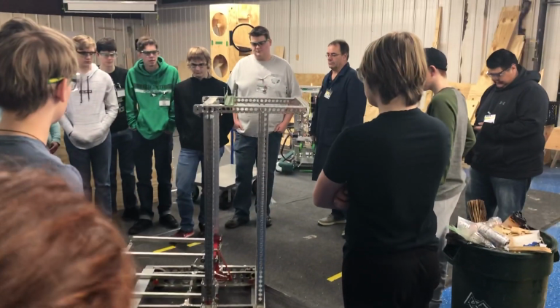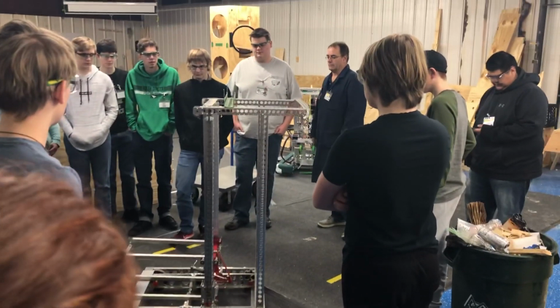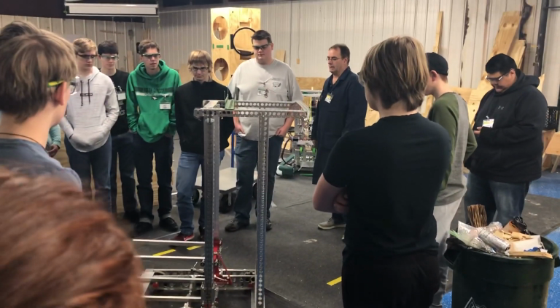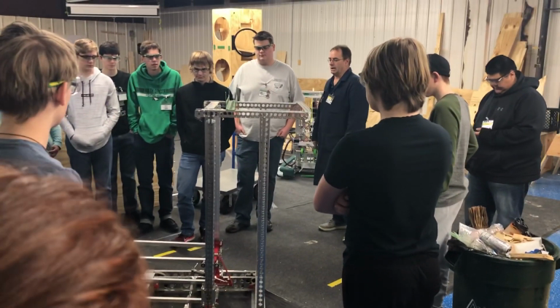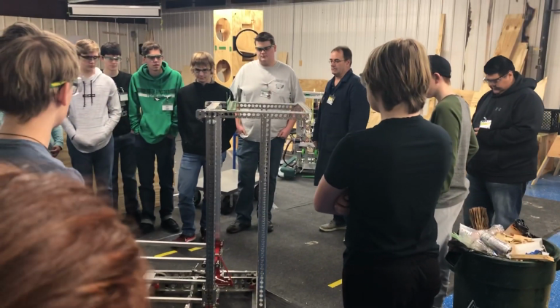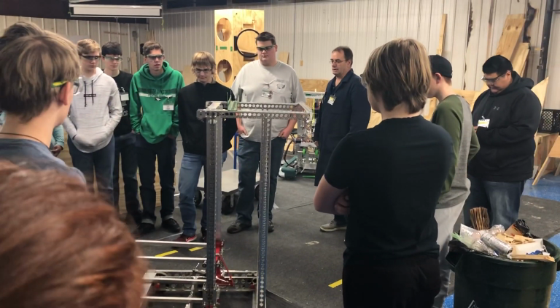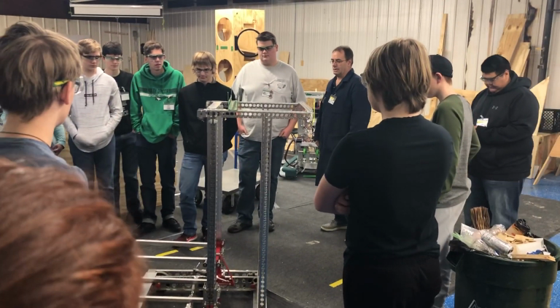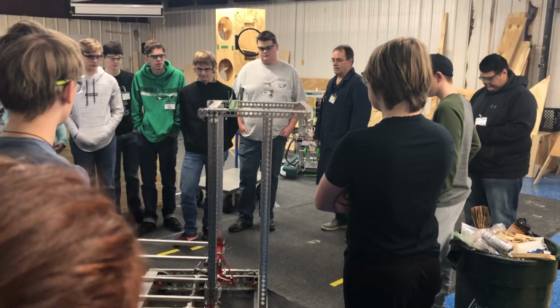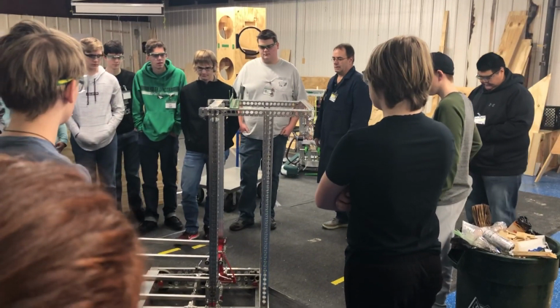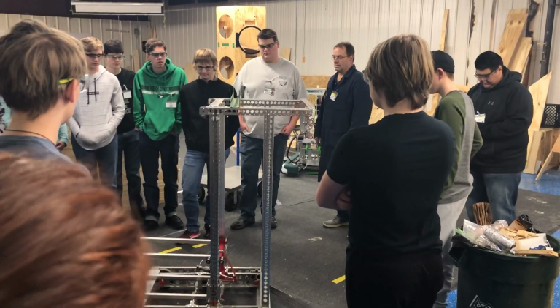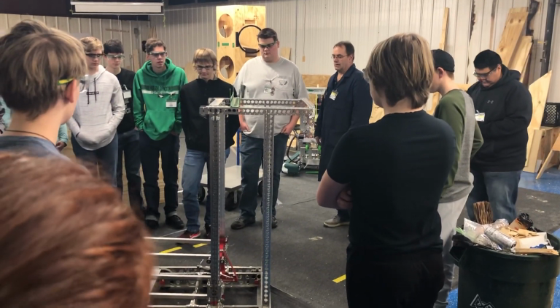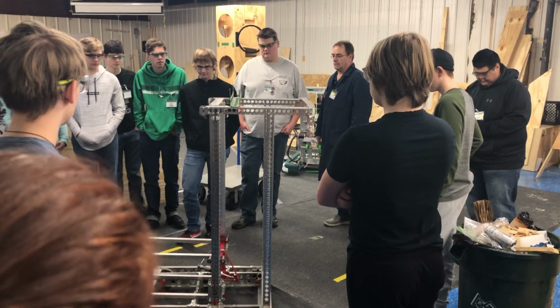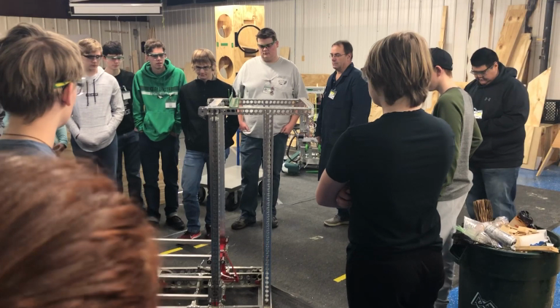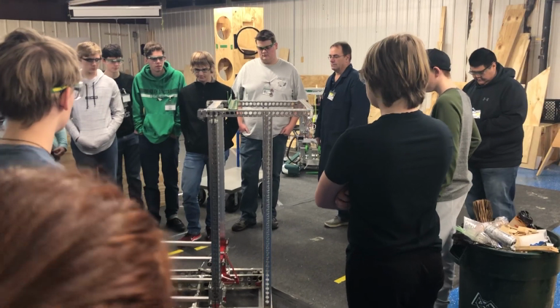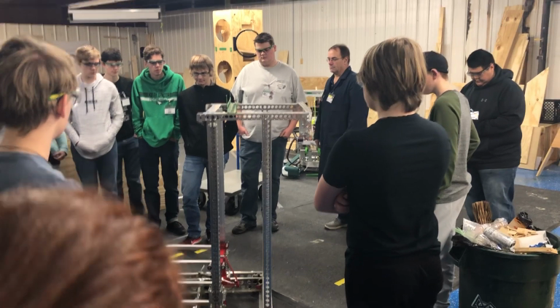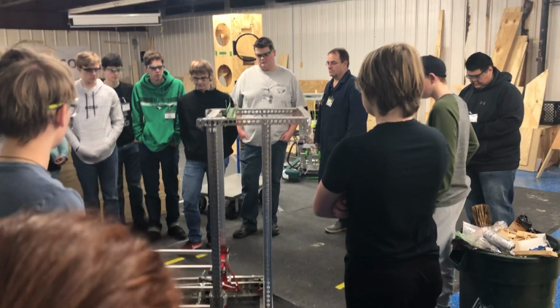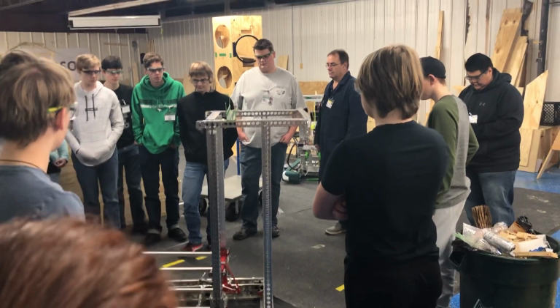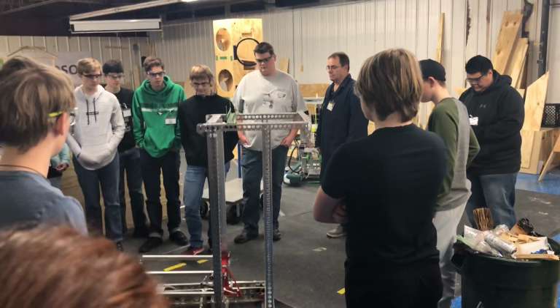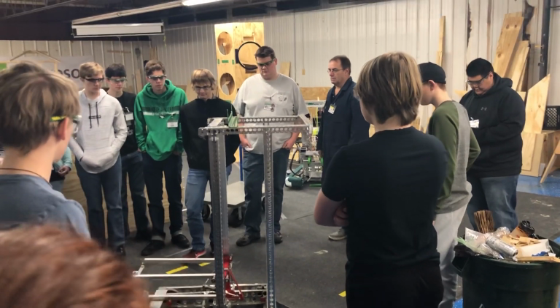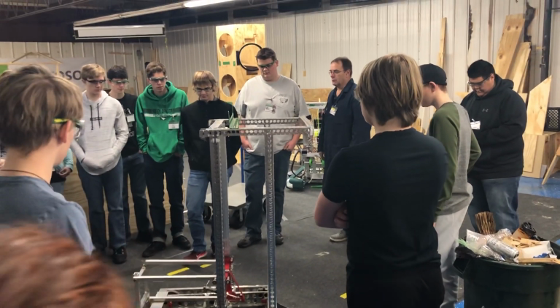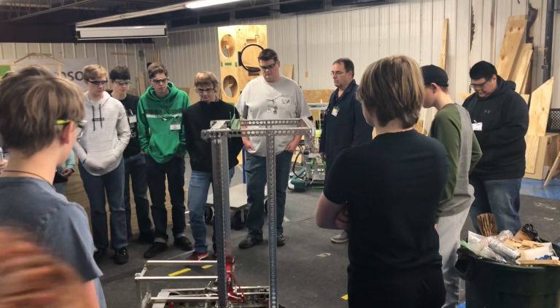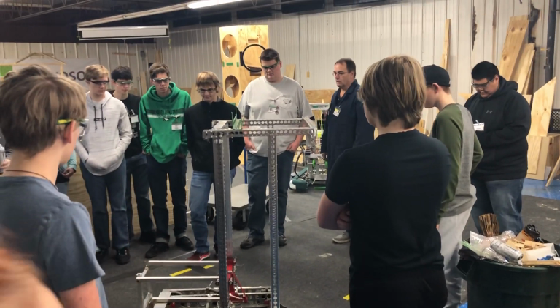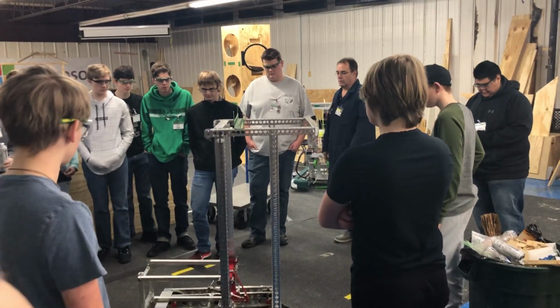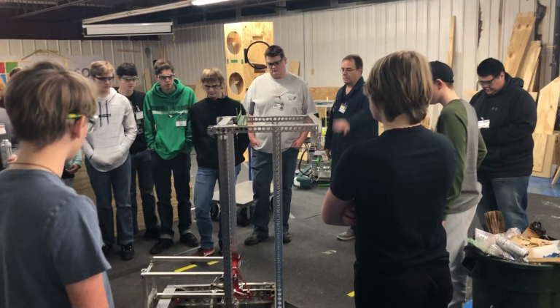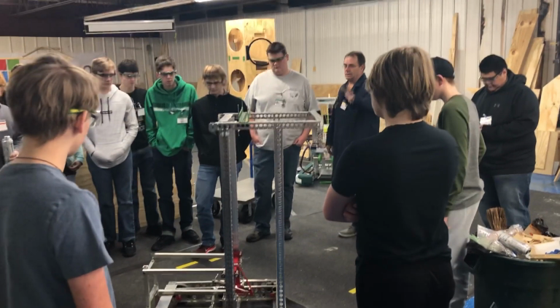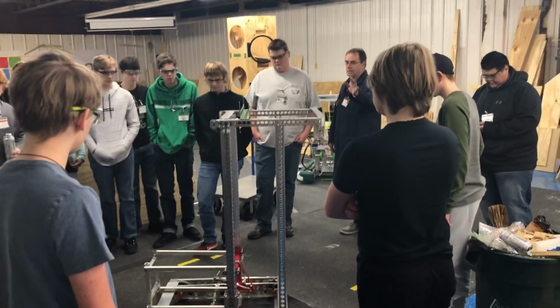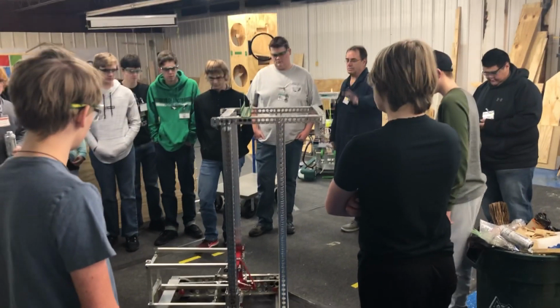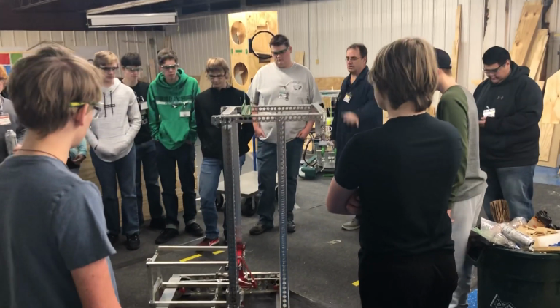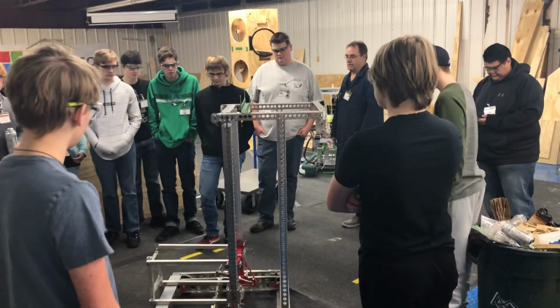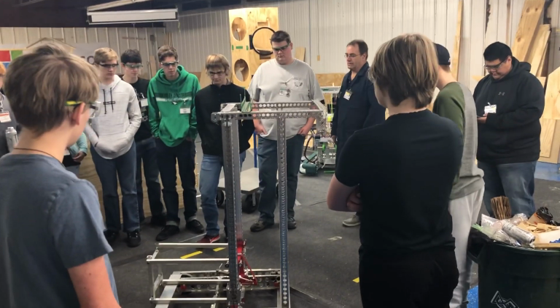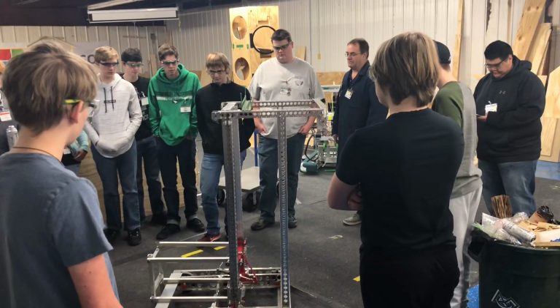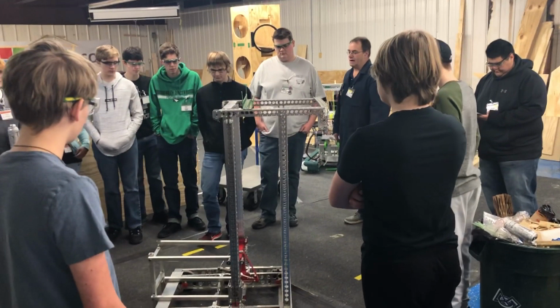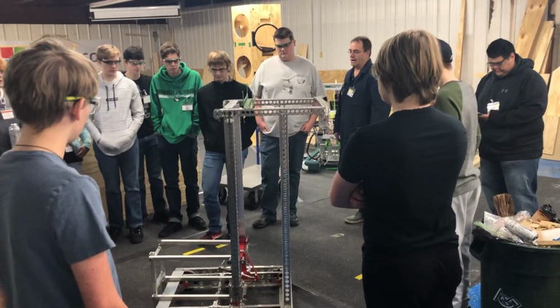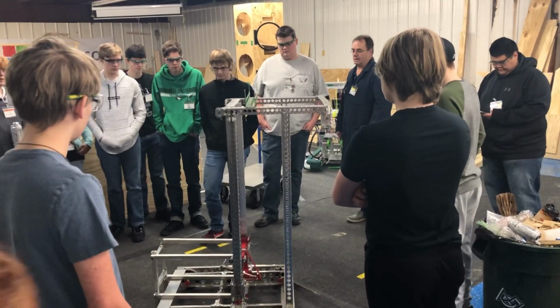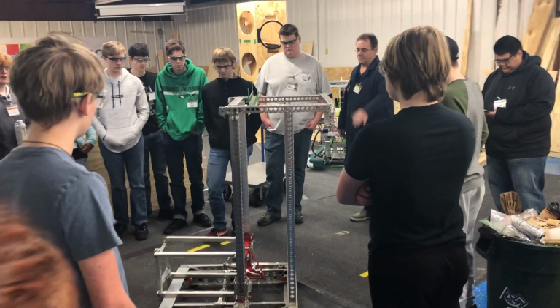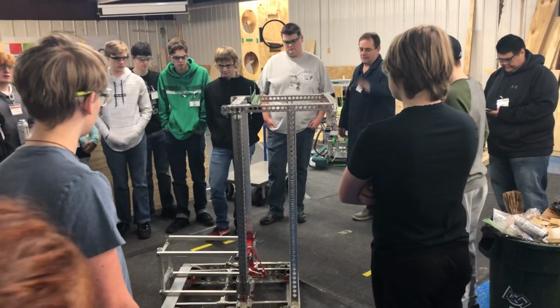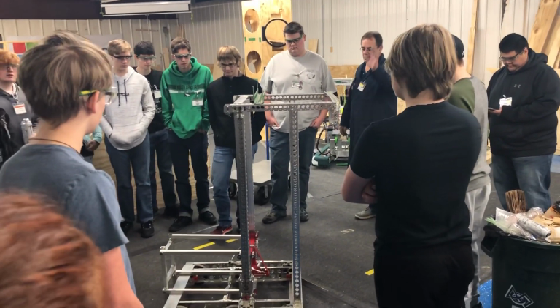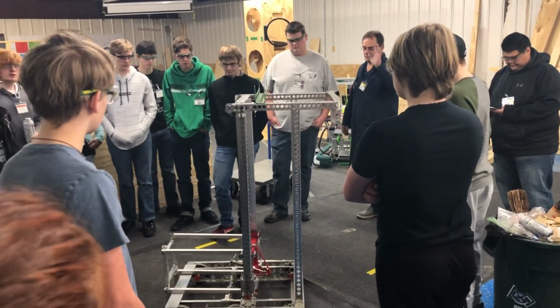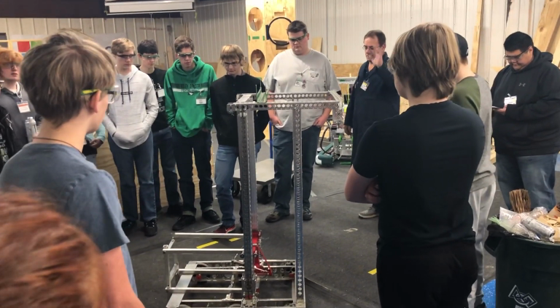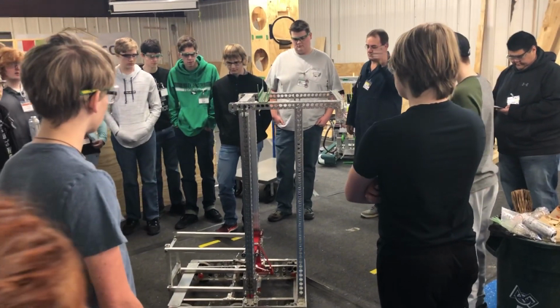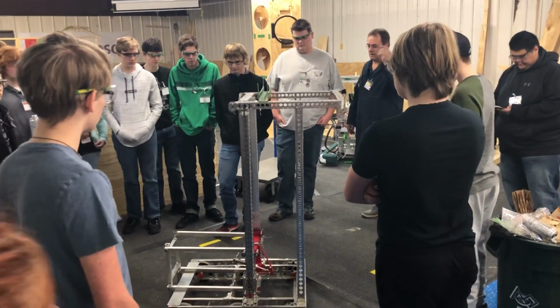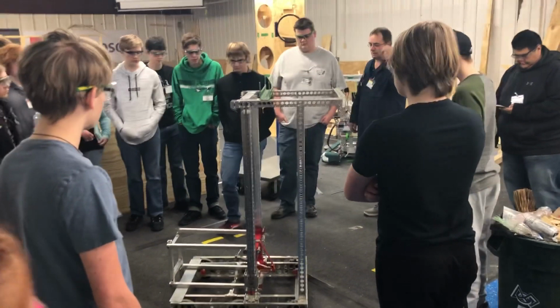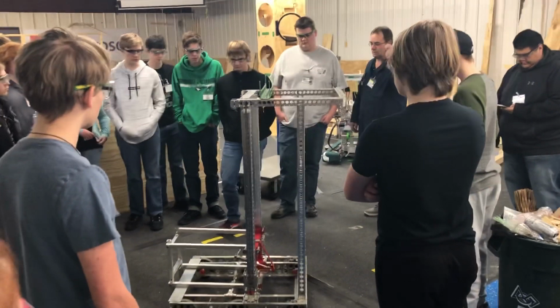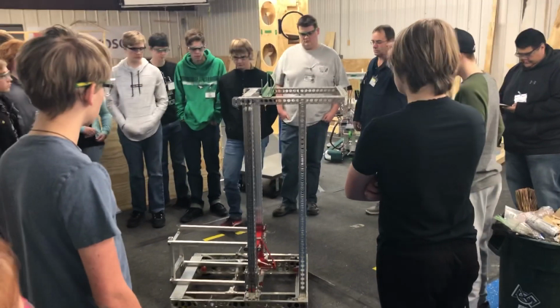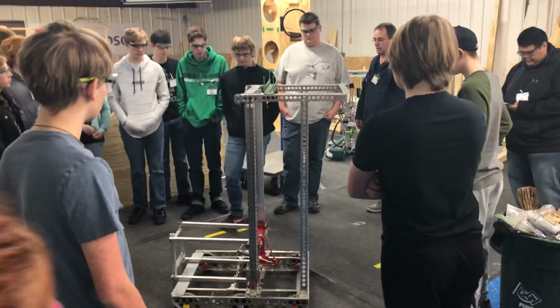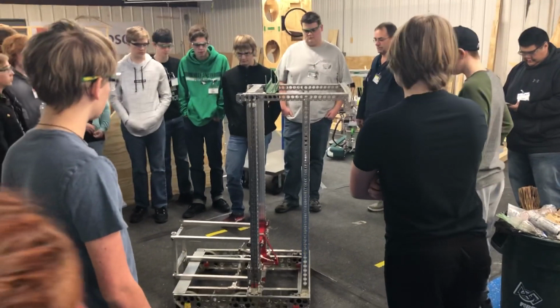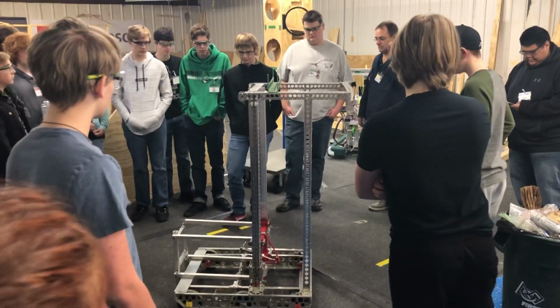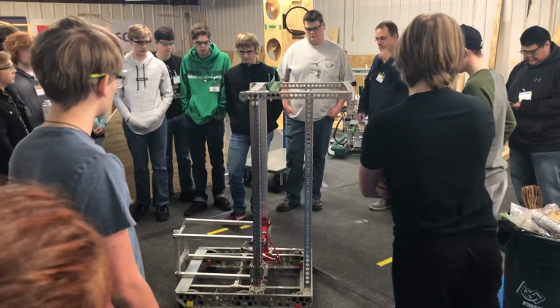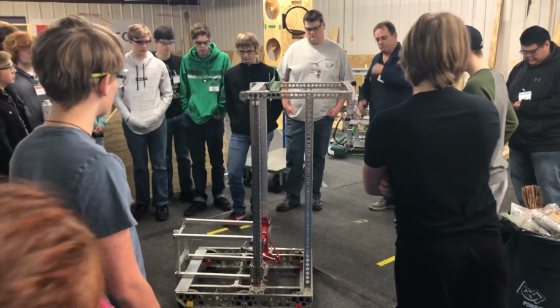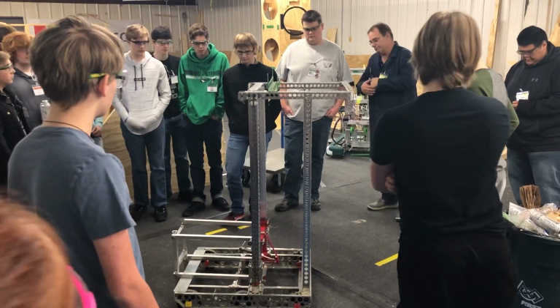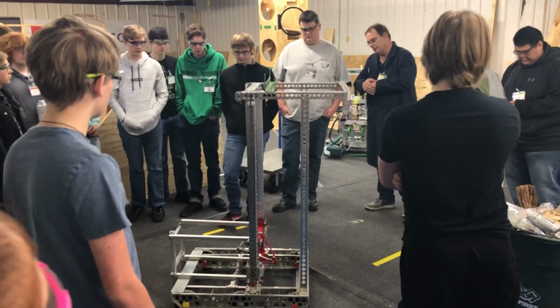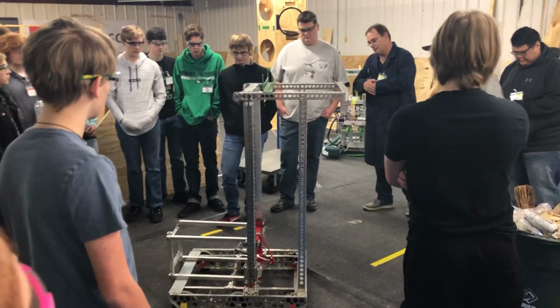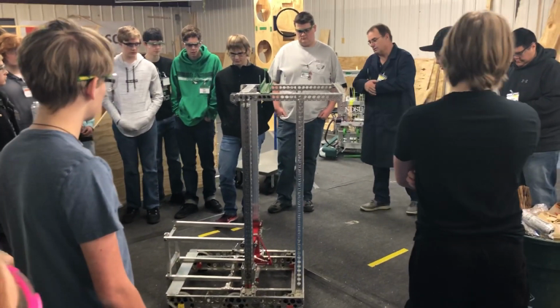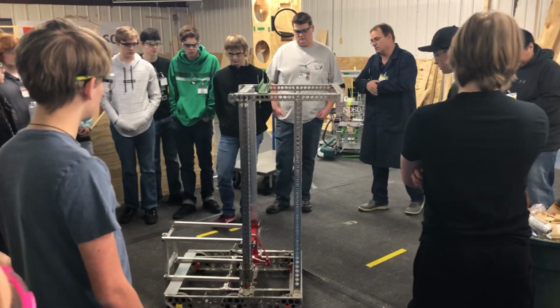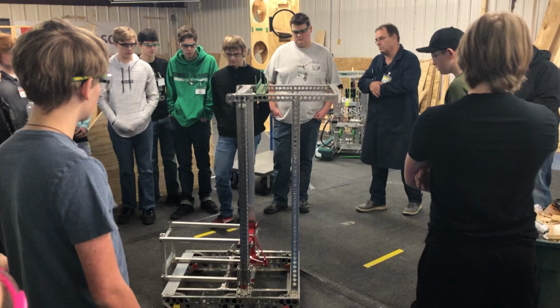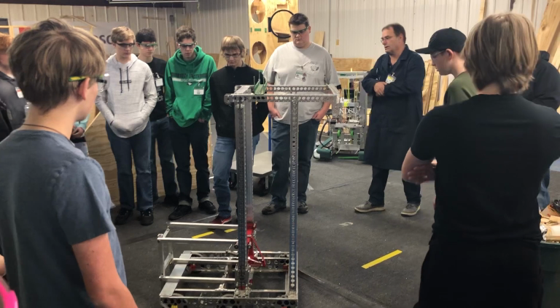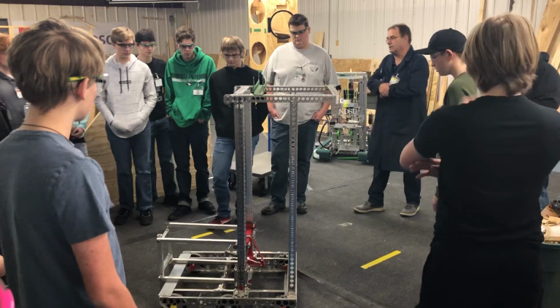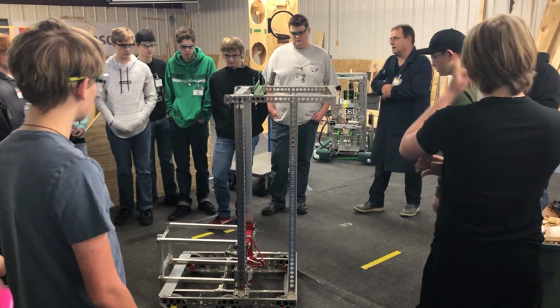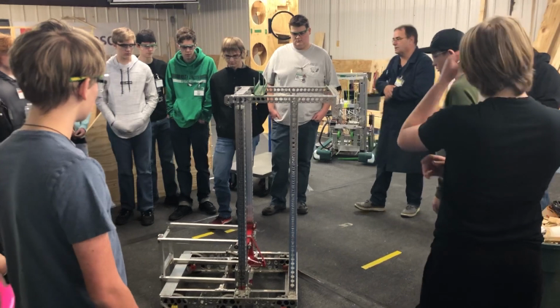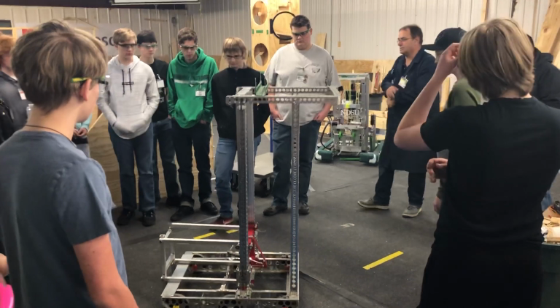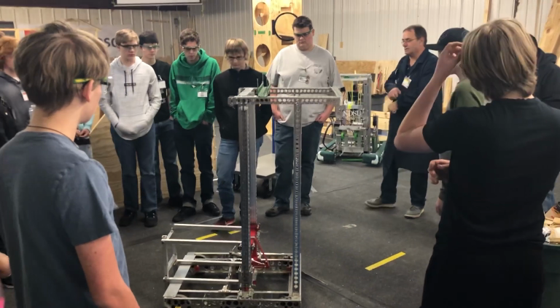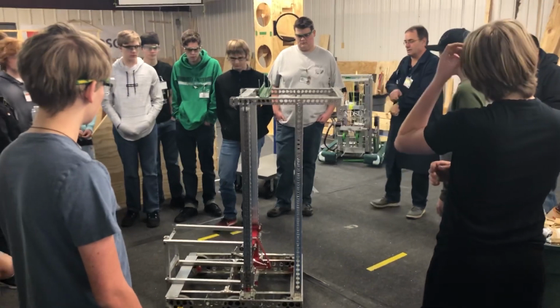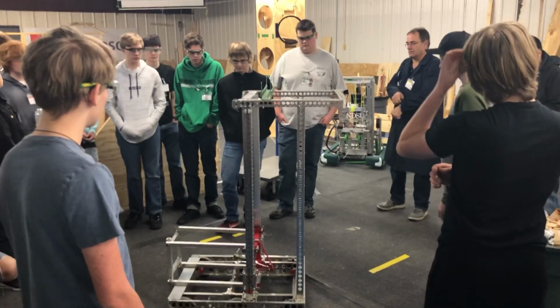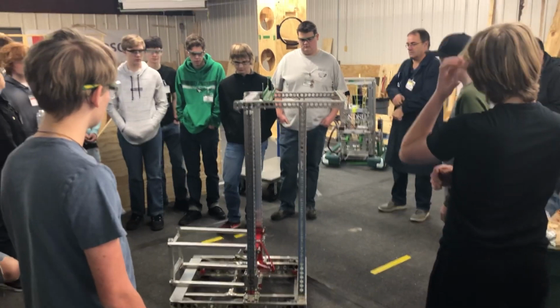If you guys can work it into your machine, fine. If you can't, that's fine too. I just wanted you guys to see it.